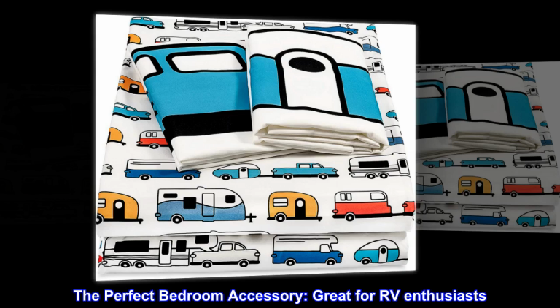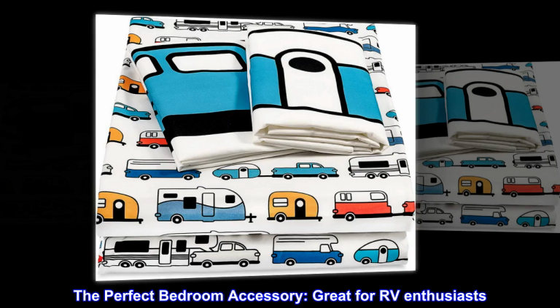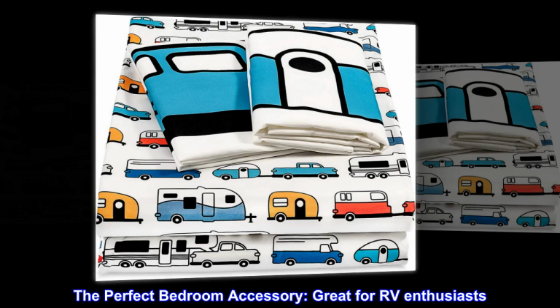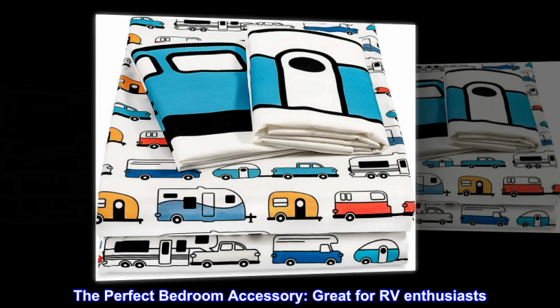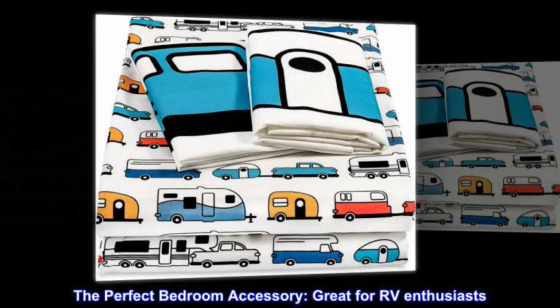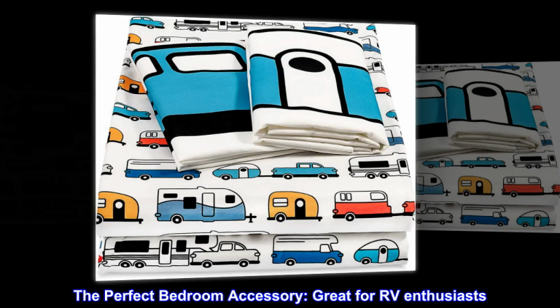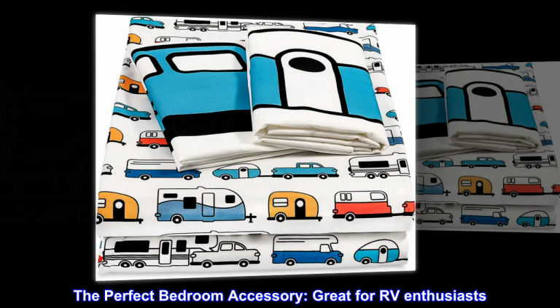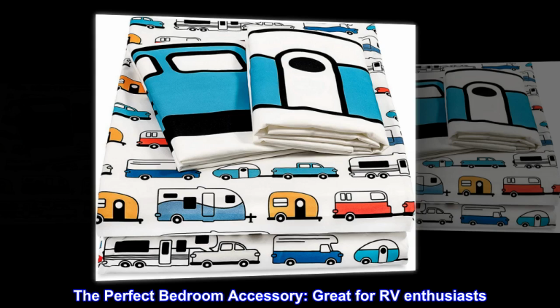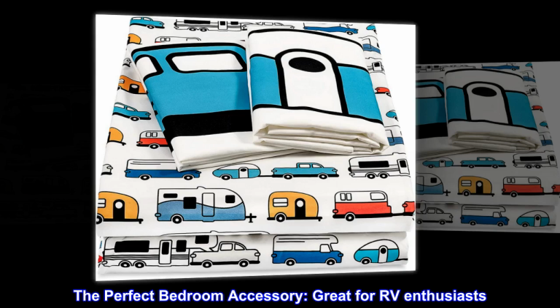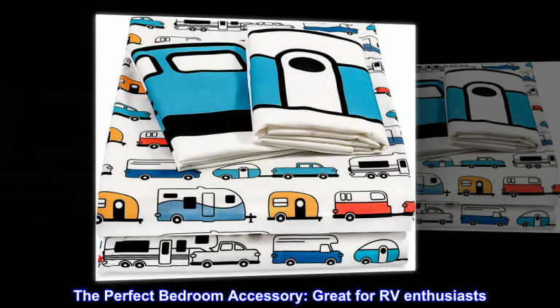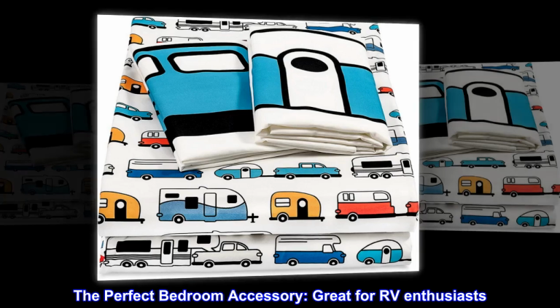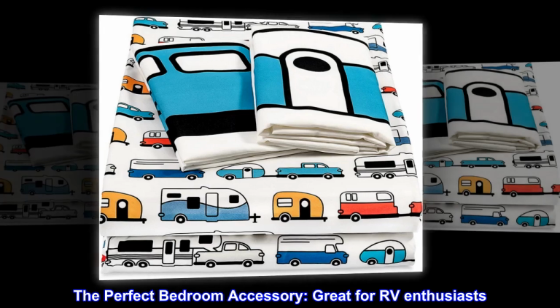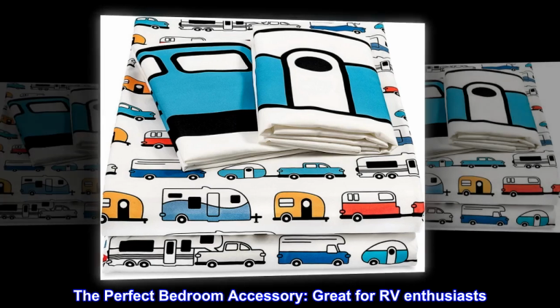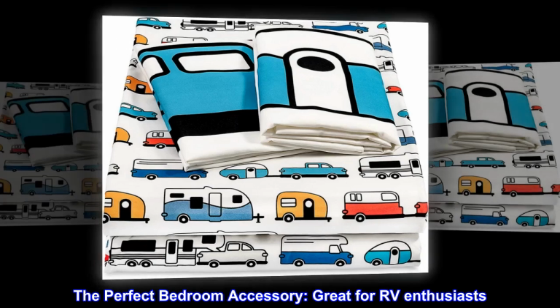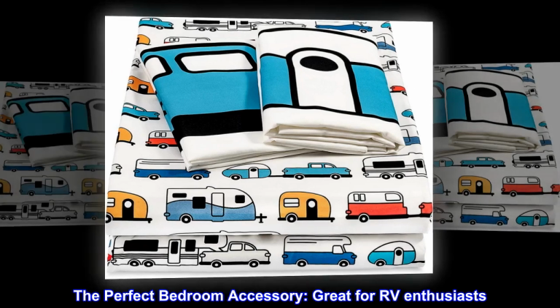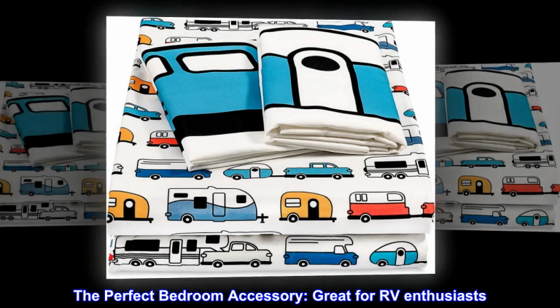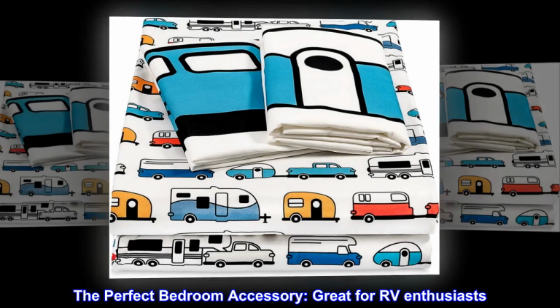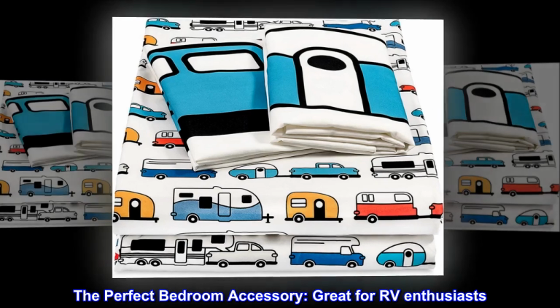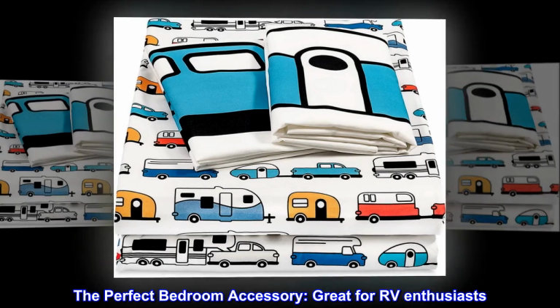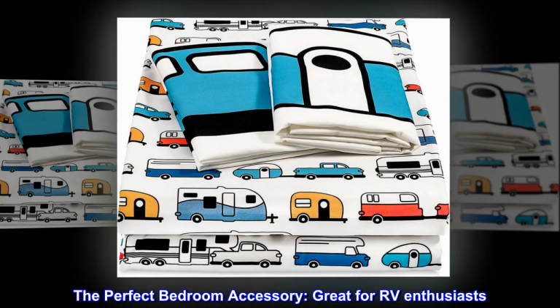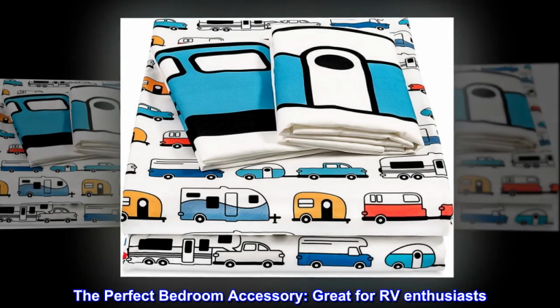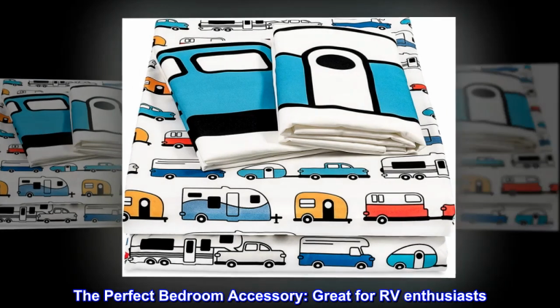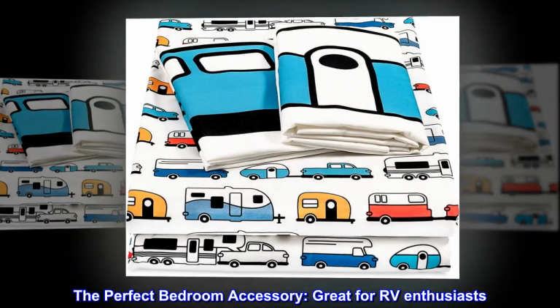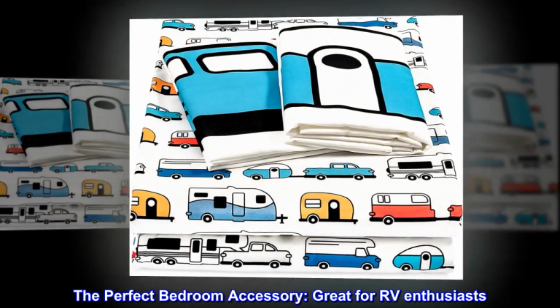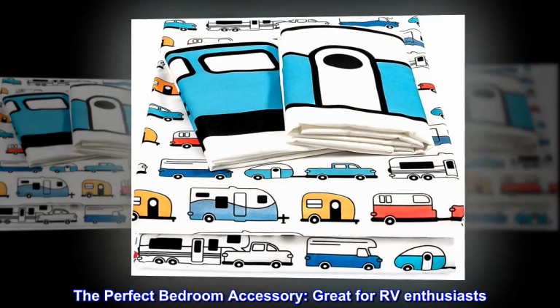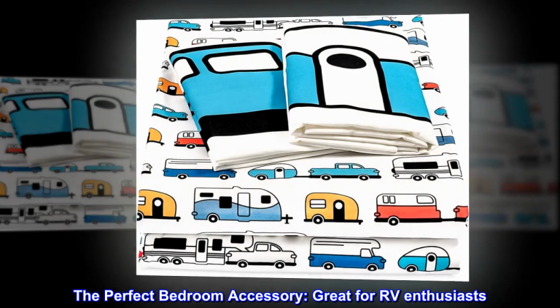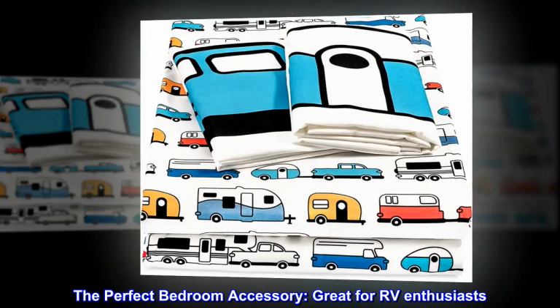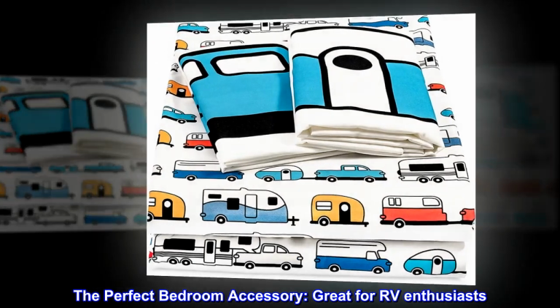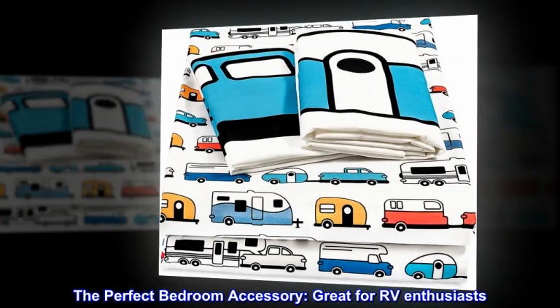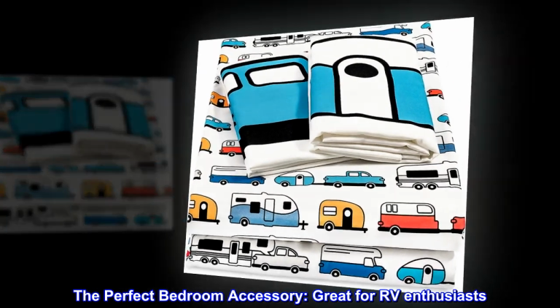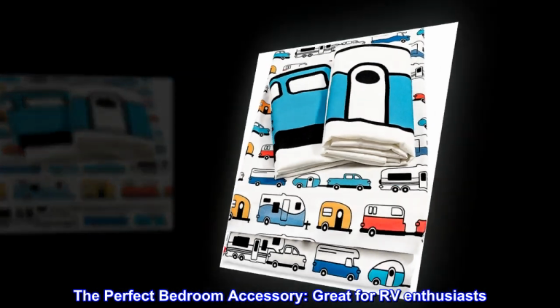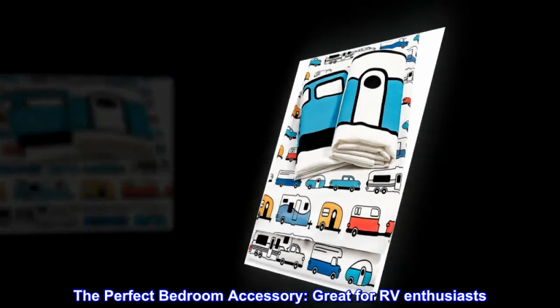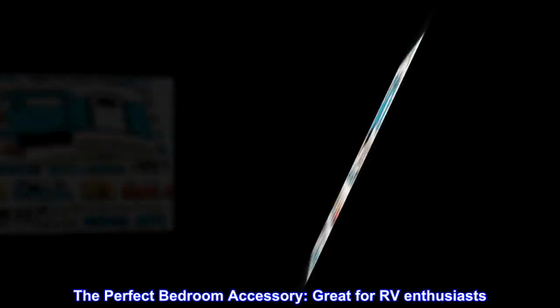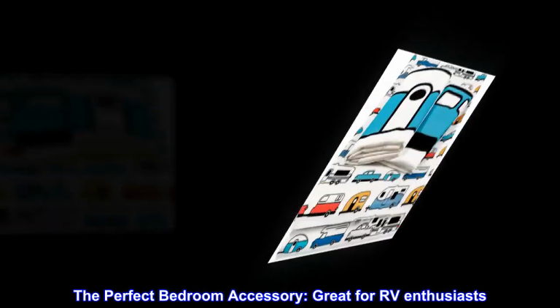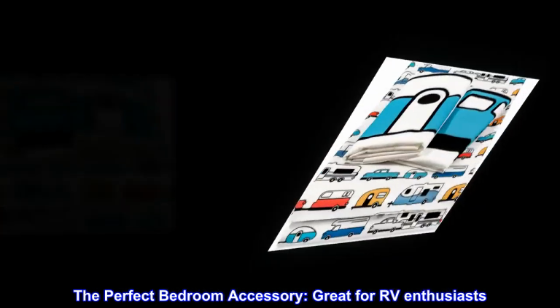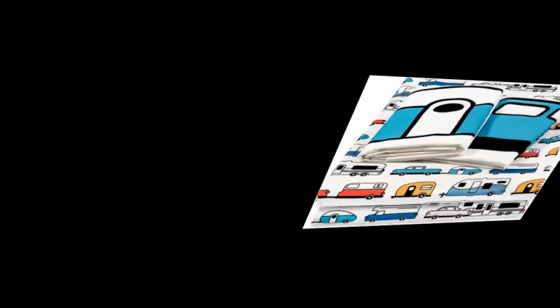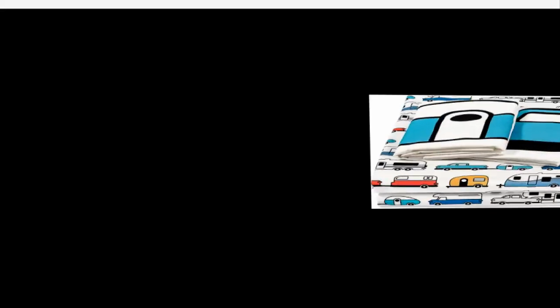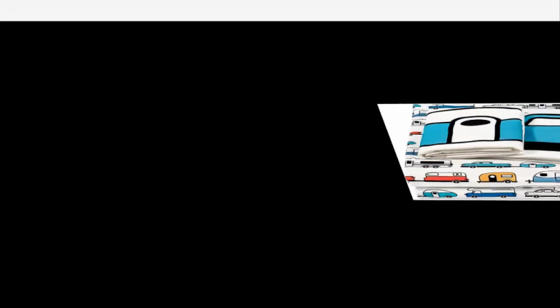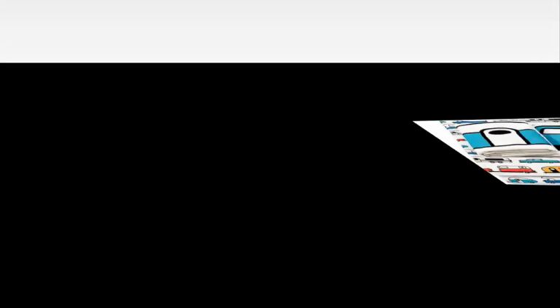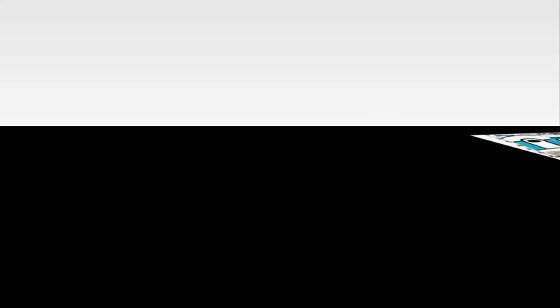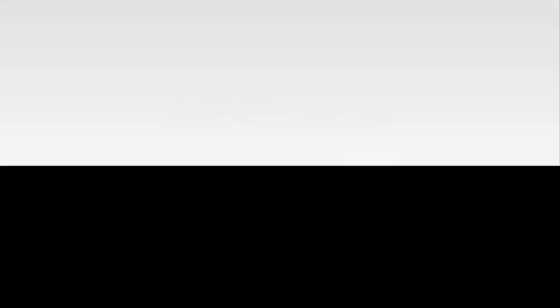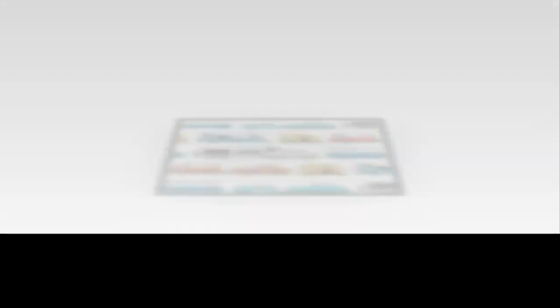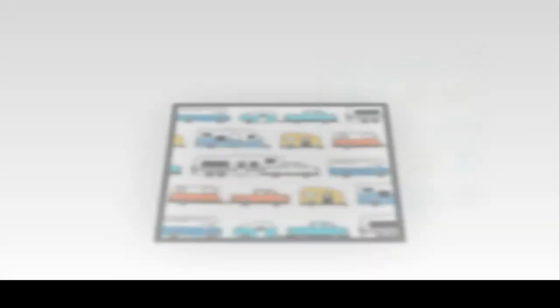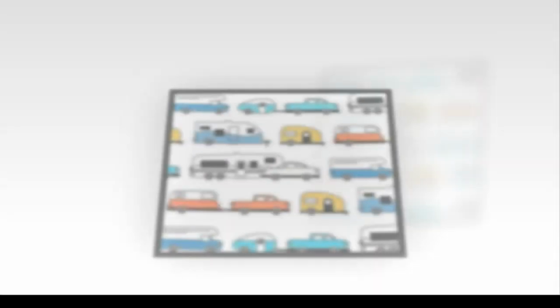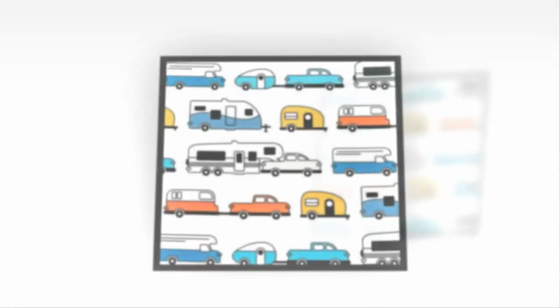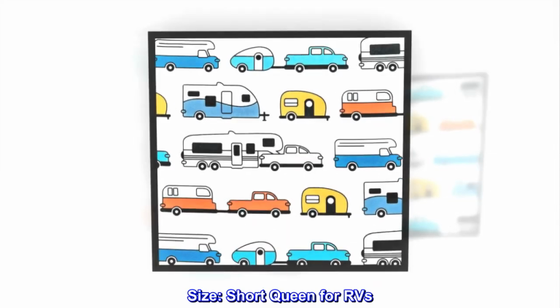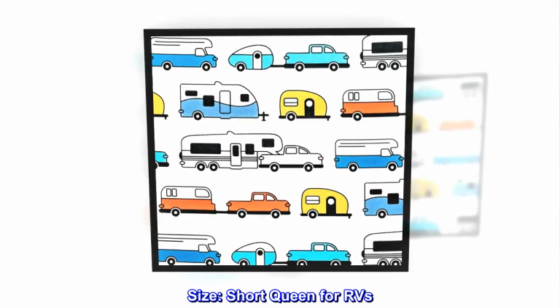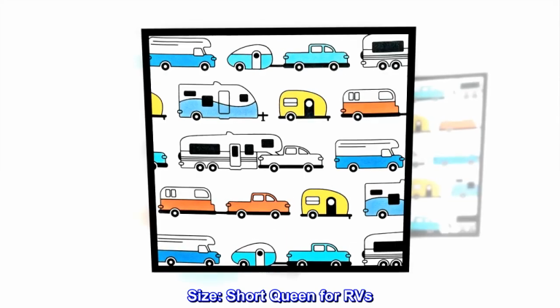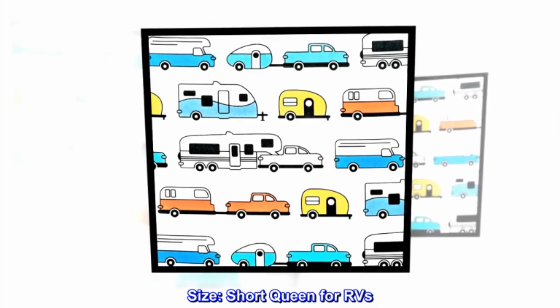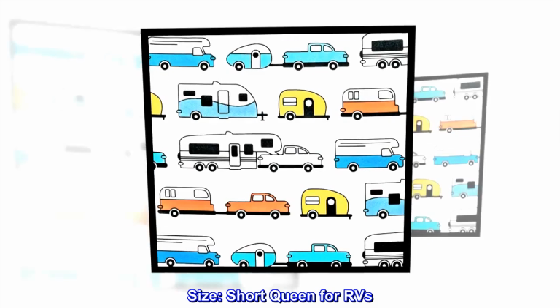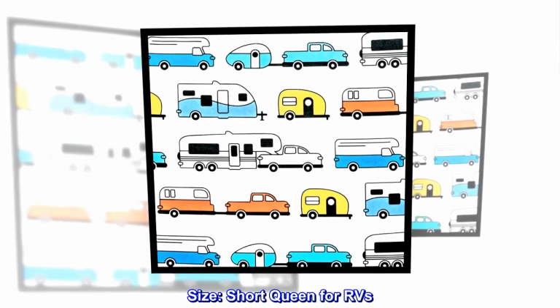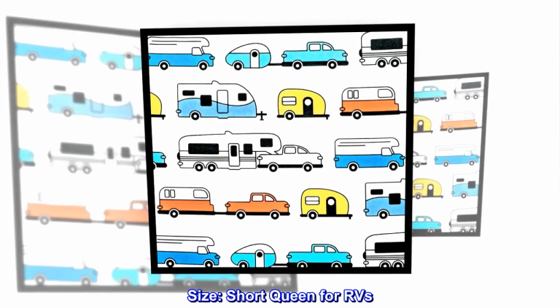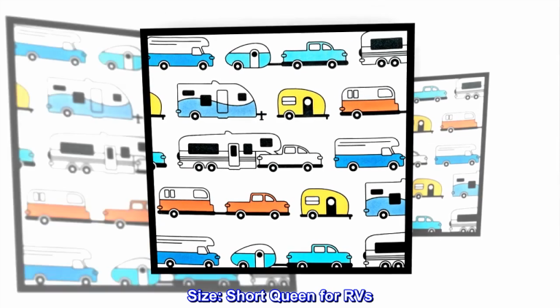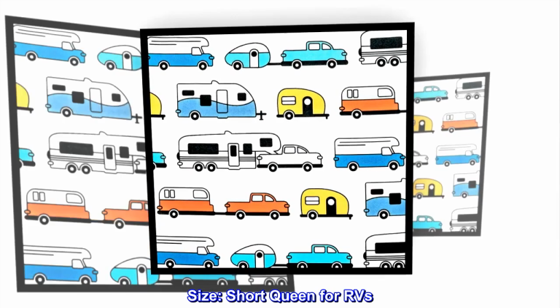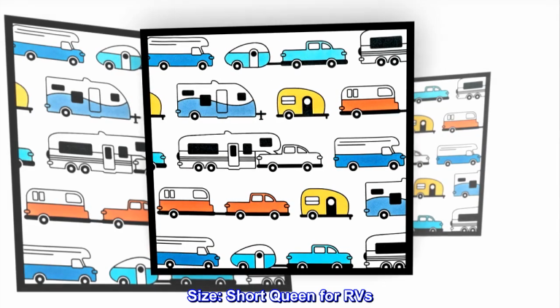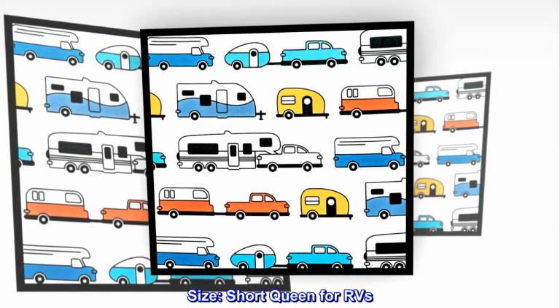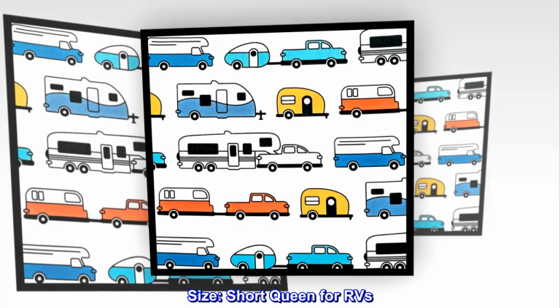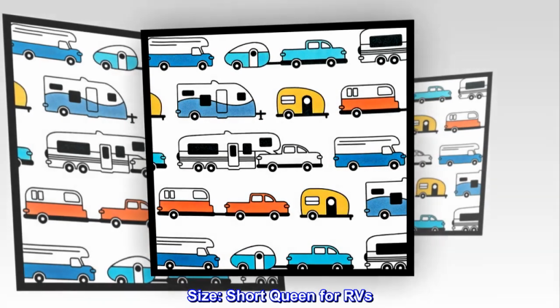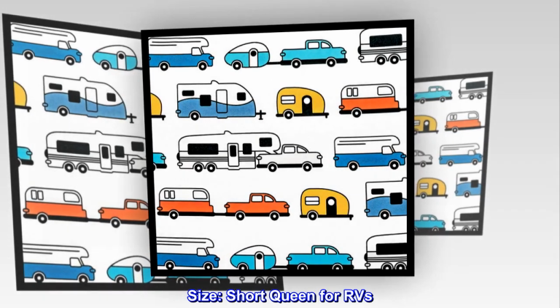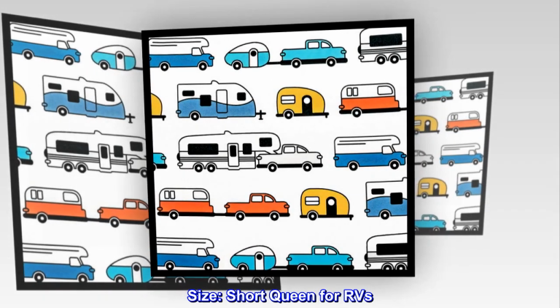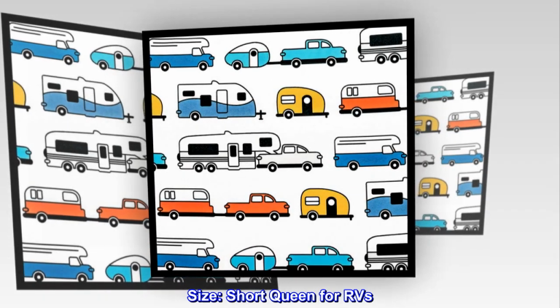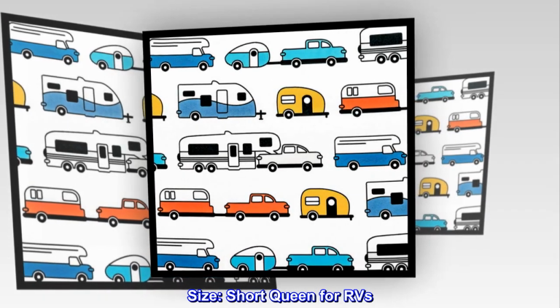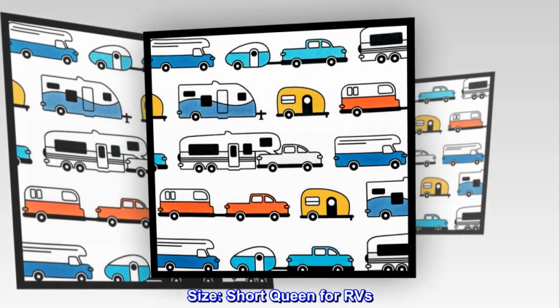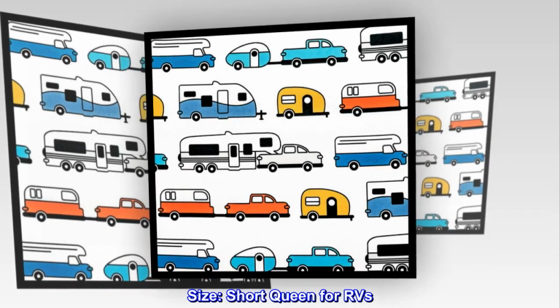The perfect bedroom accessory. Great for RV enthusiasts. Size: short queen for RVs.